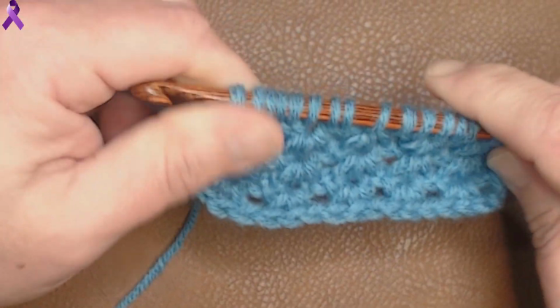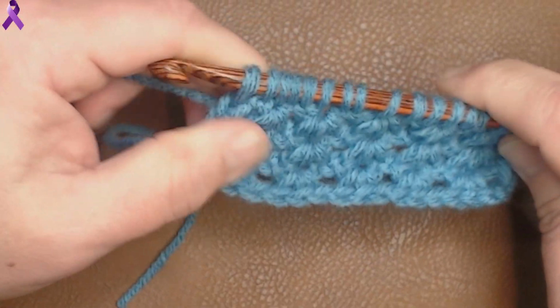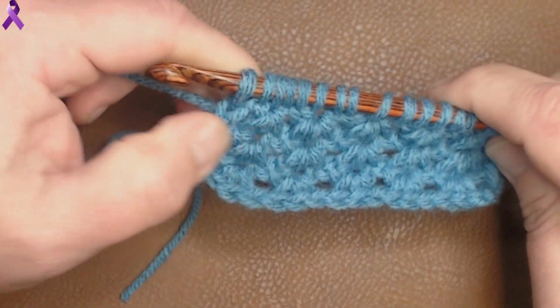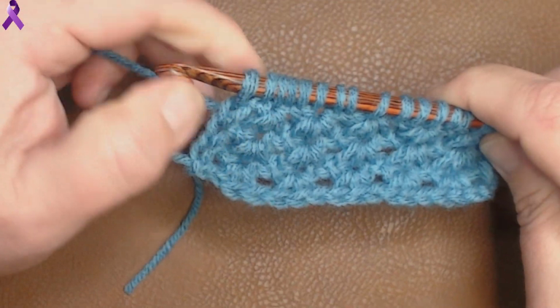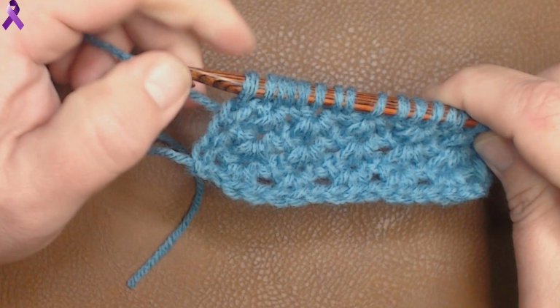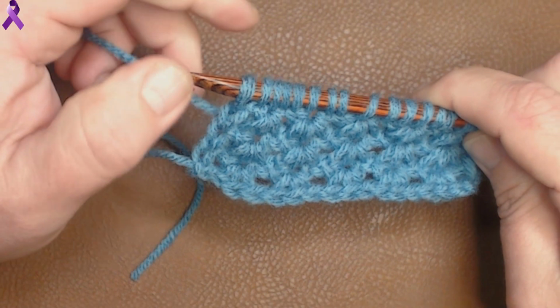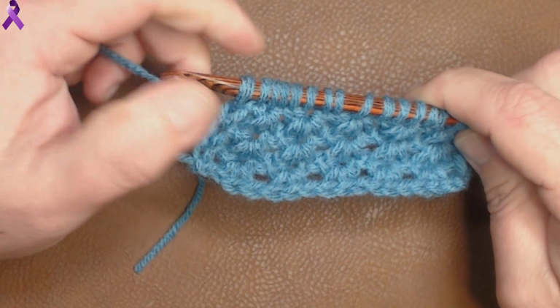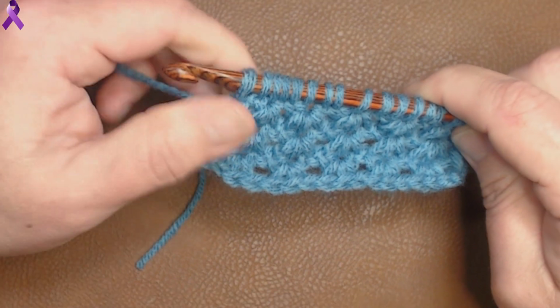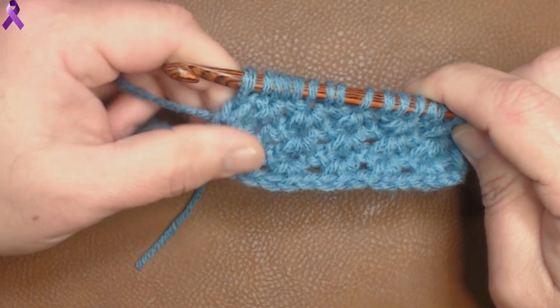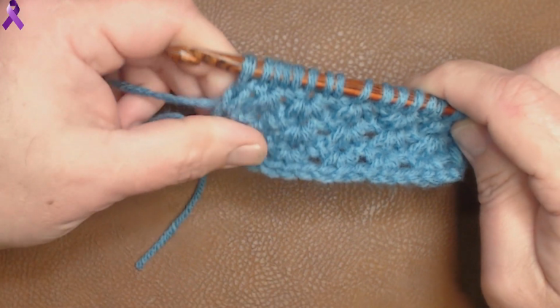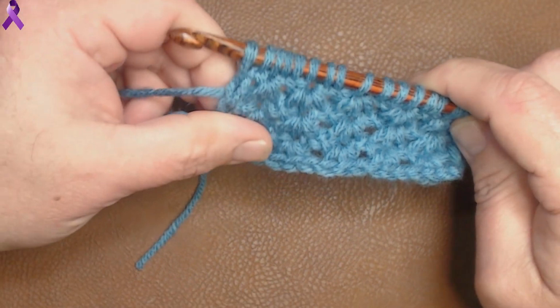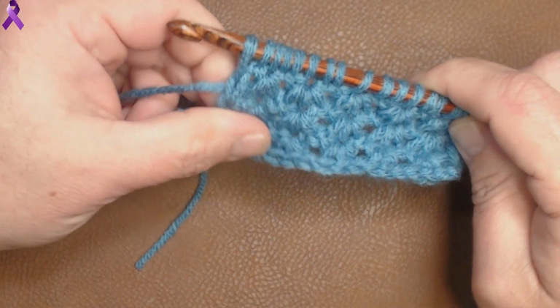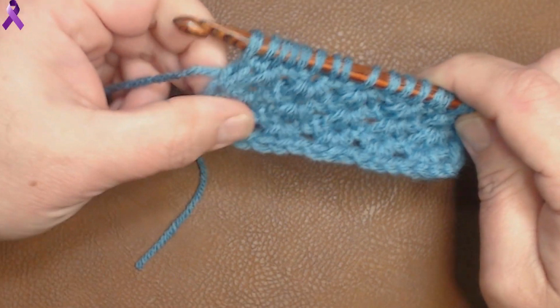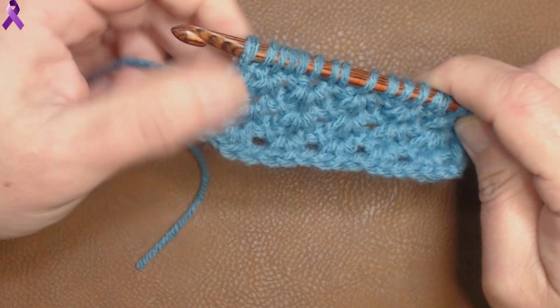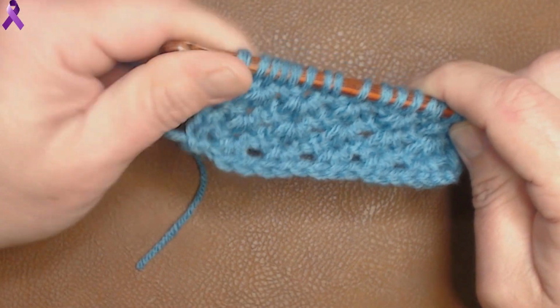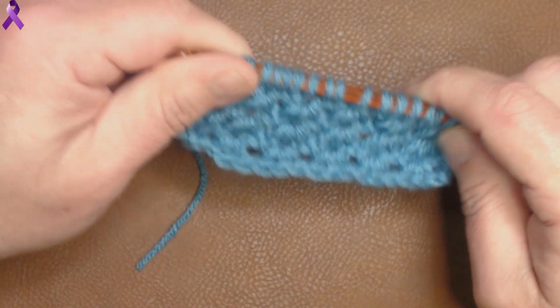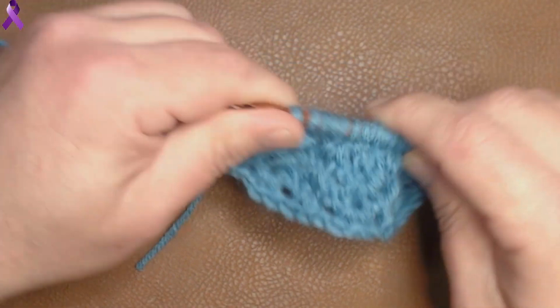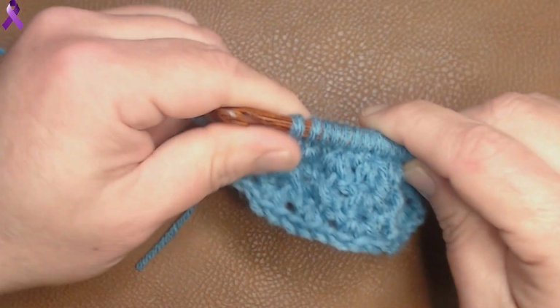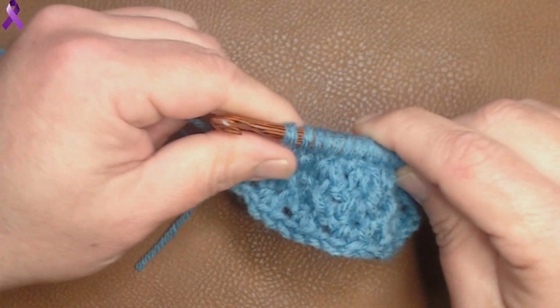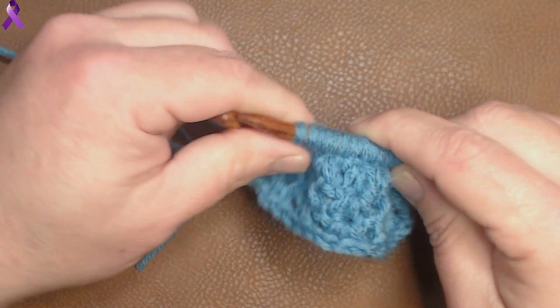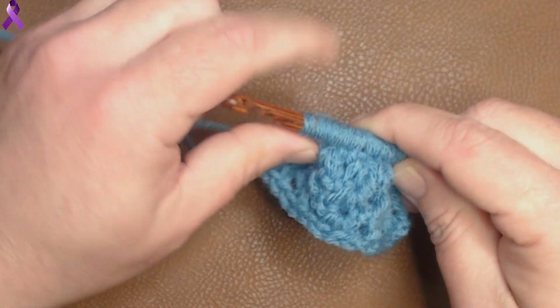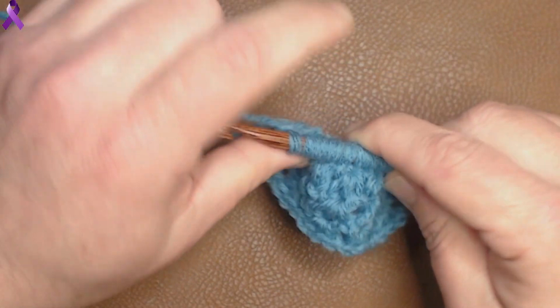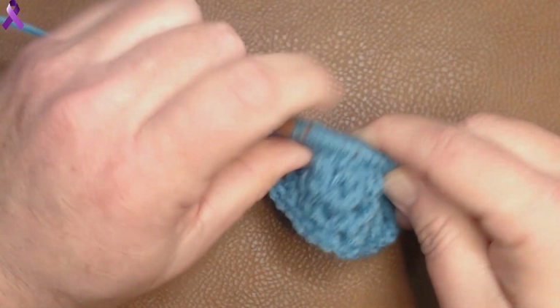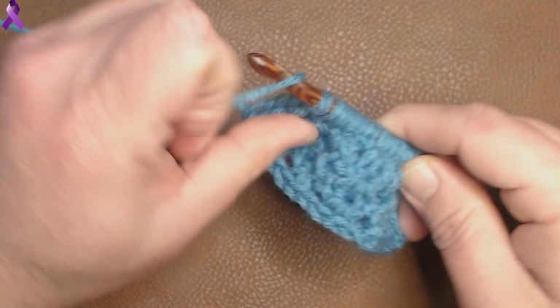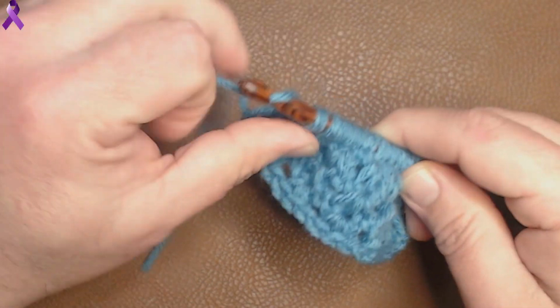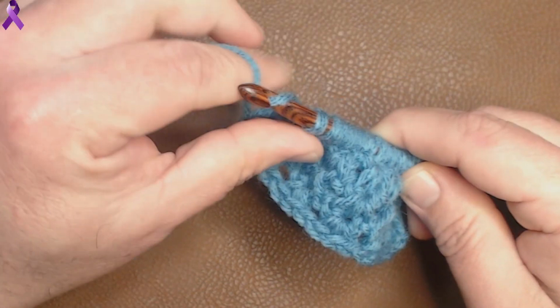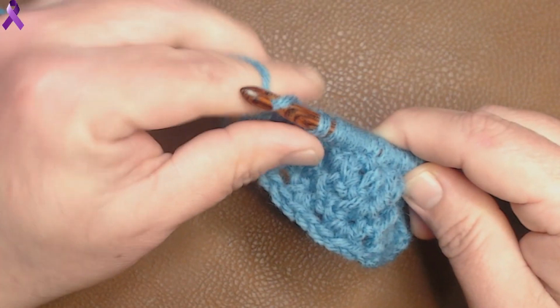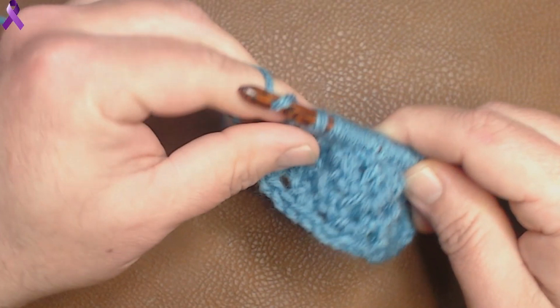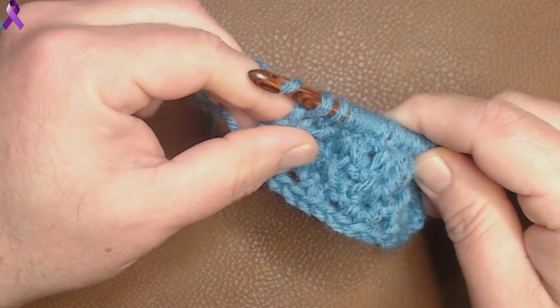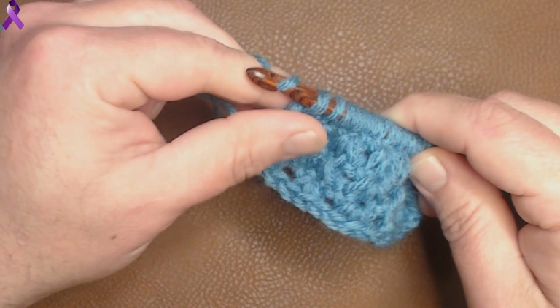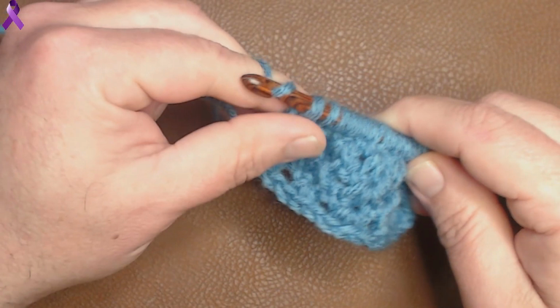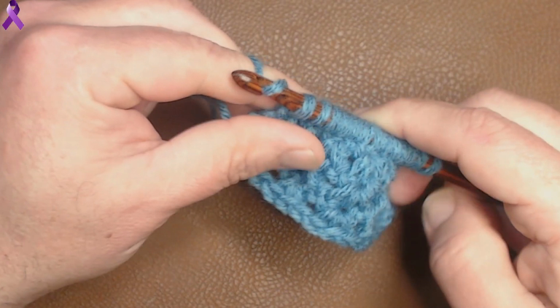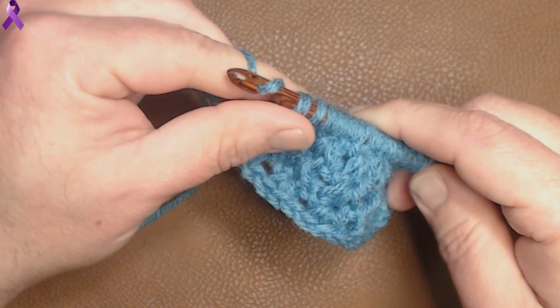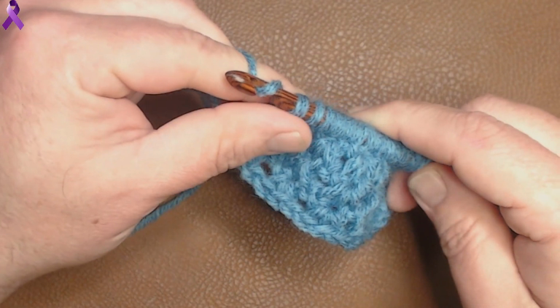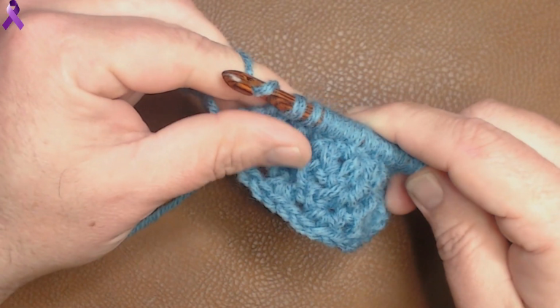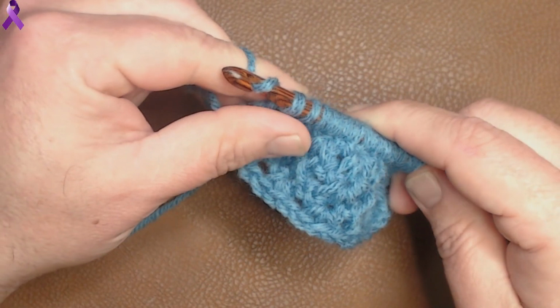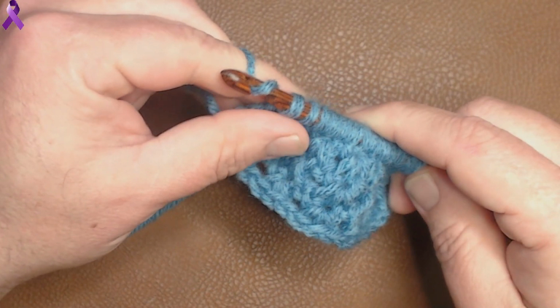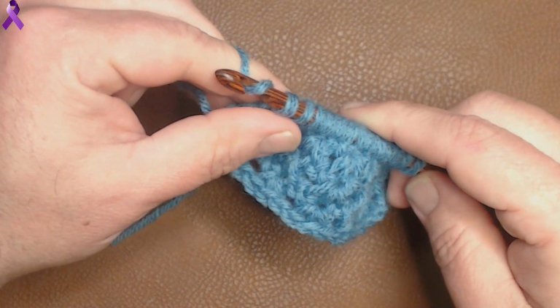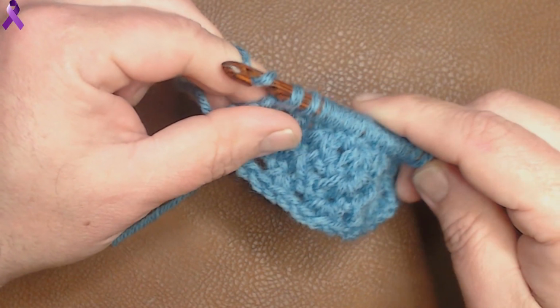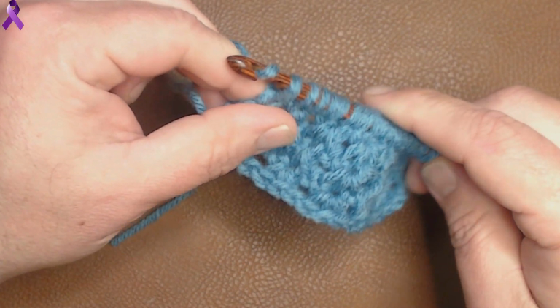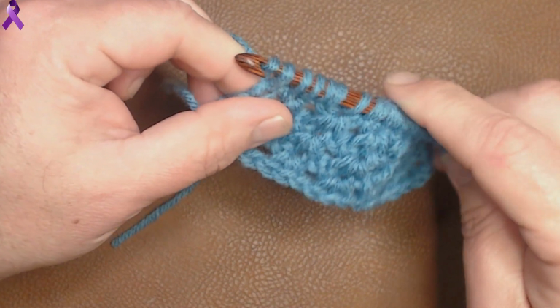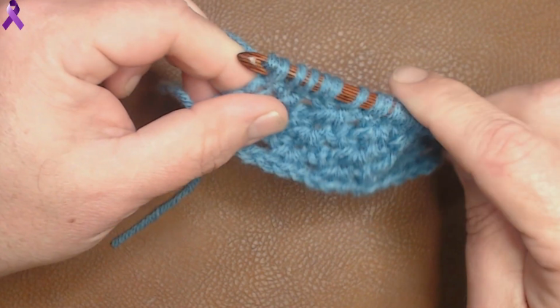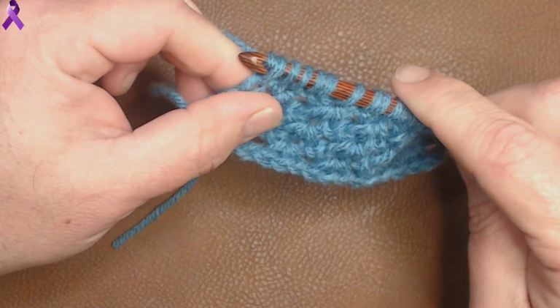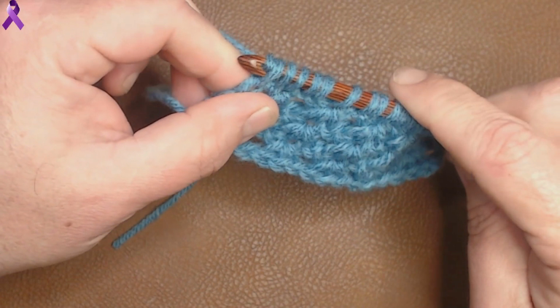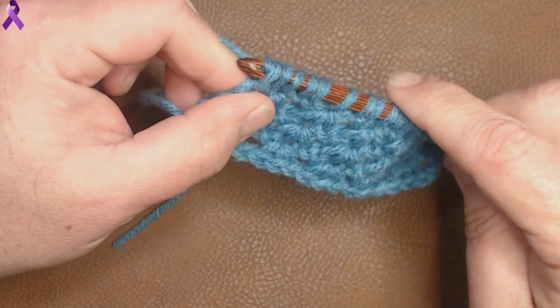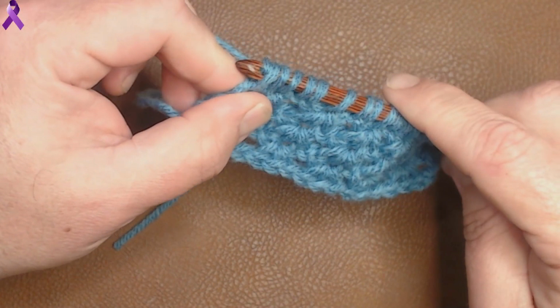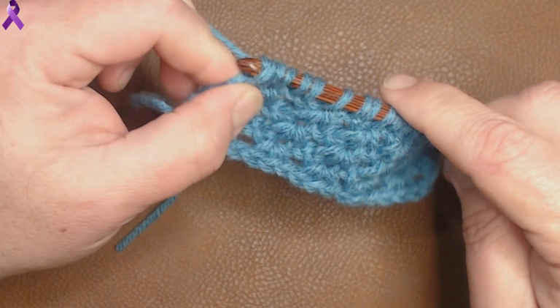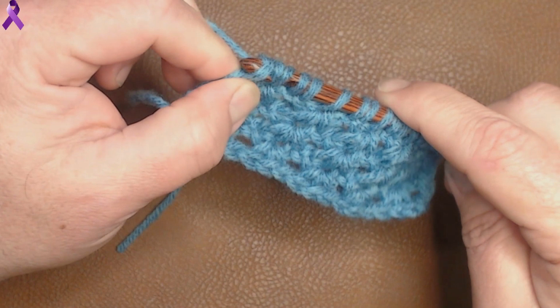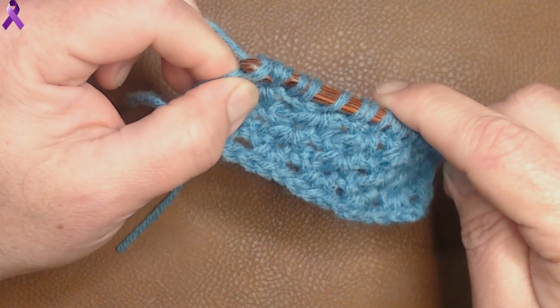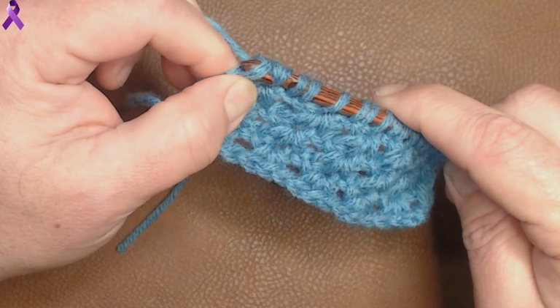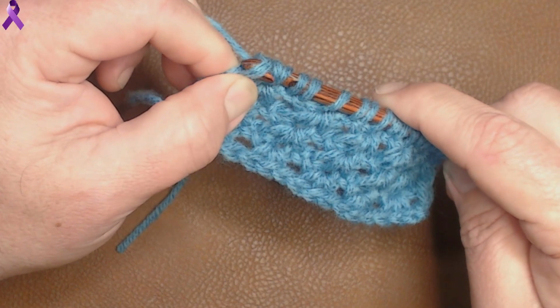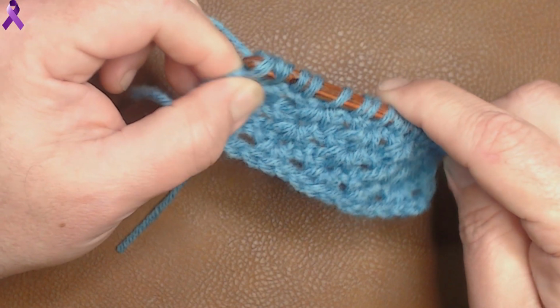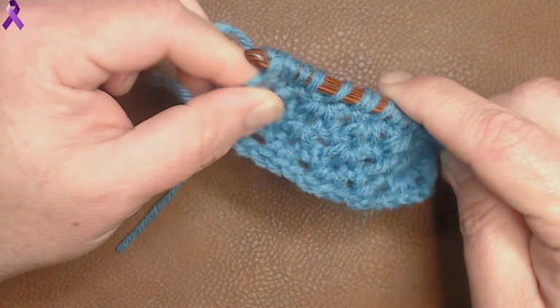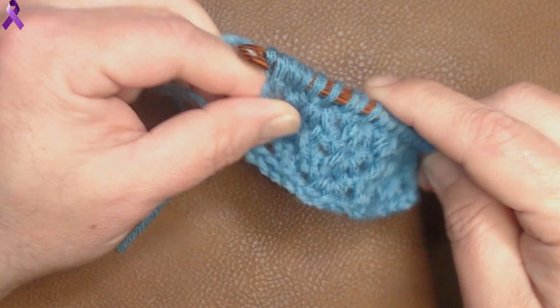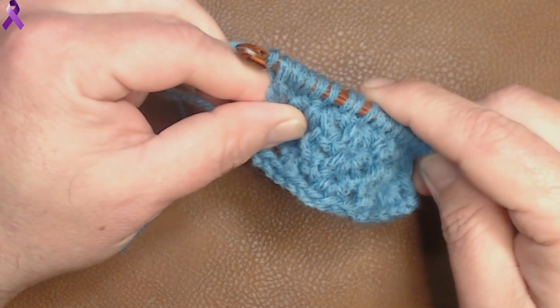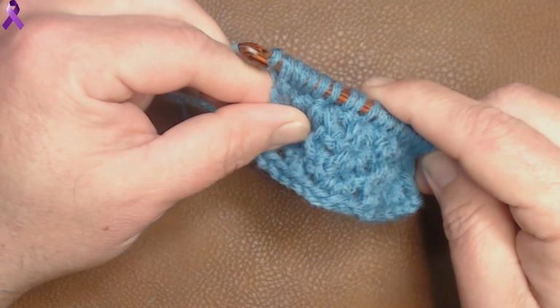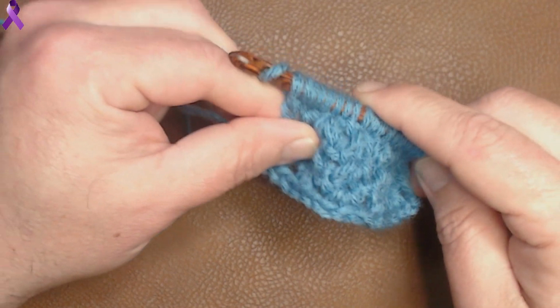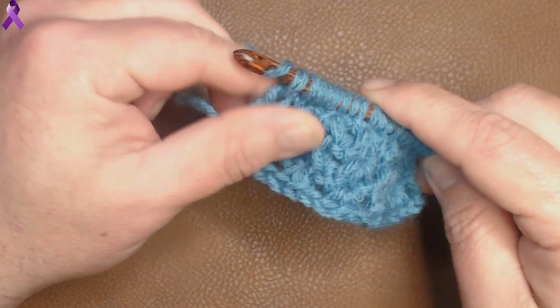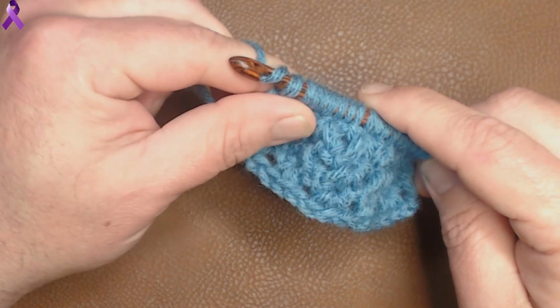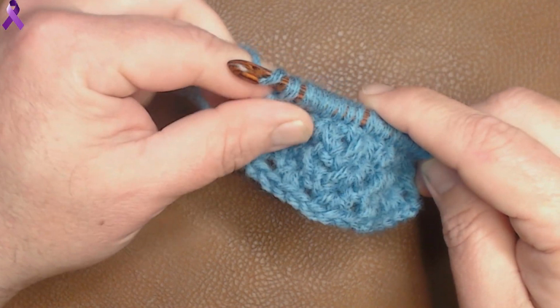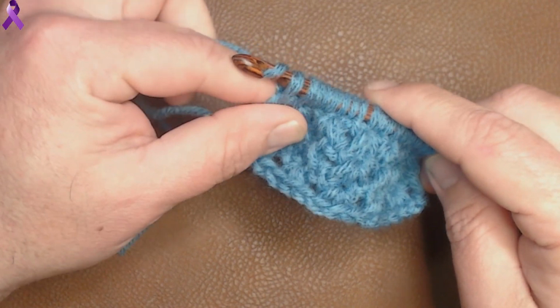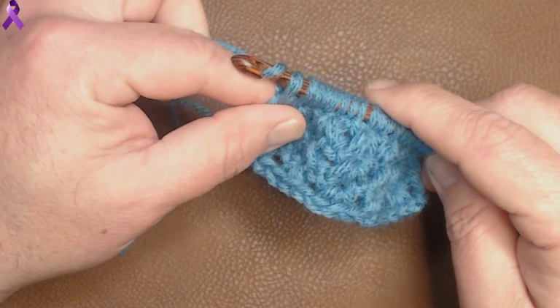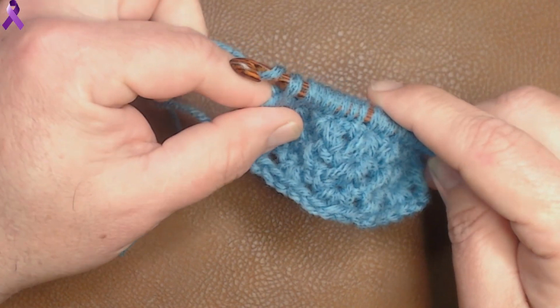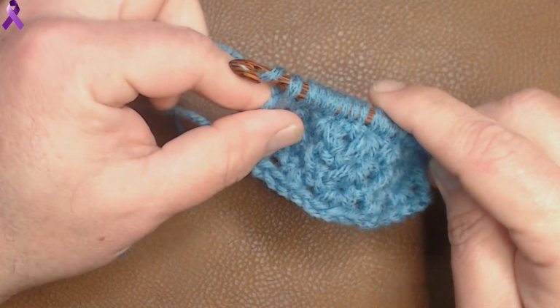We're going to do the pull through, and I'll do one more row with you guys, and then I'll cut off camera and do the rest, and then show you what the stitch actually looks like when you've got a bigger swatch.